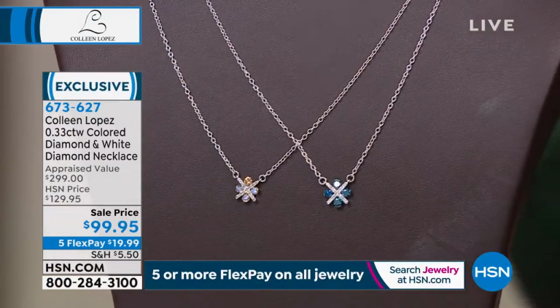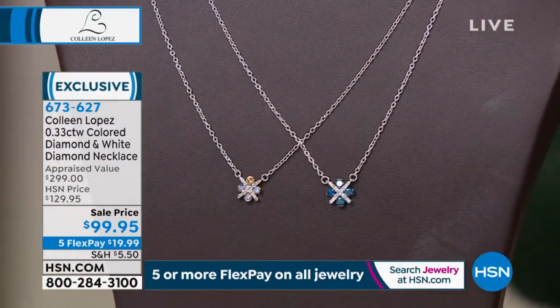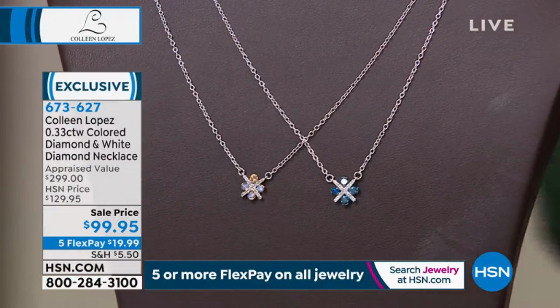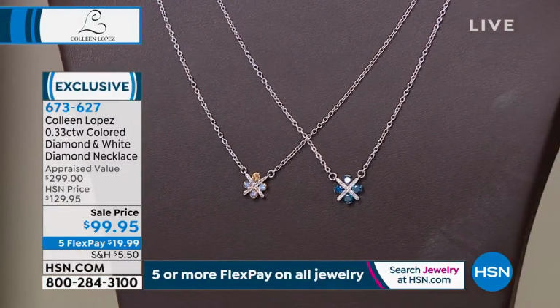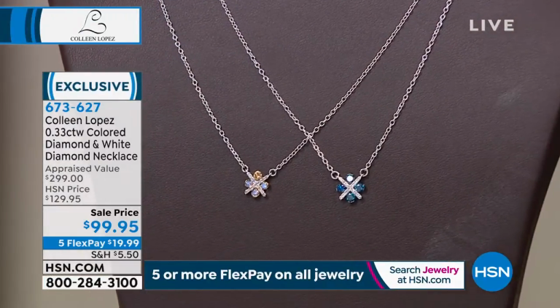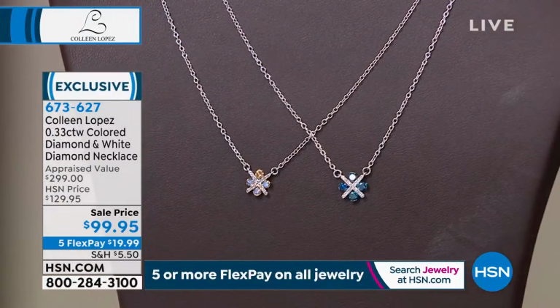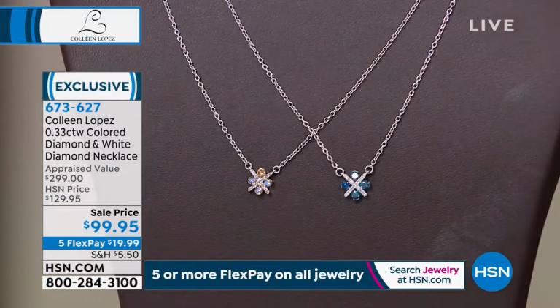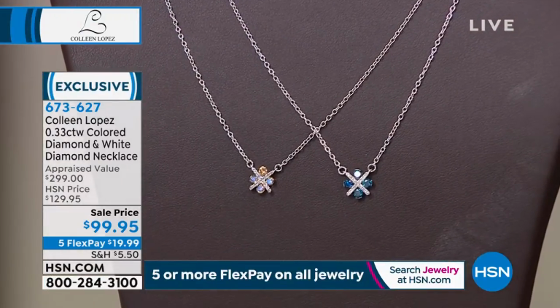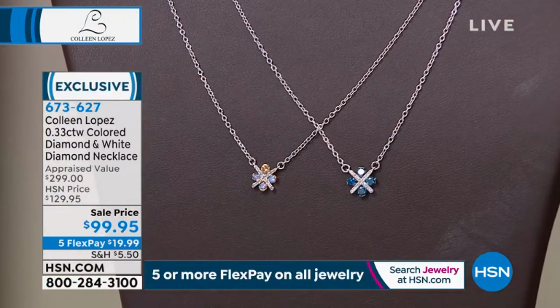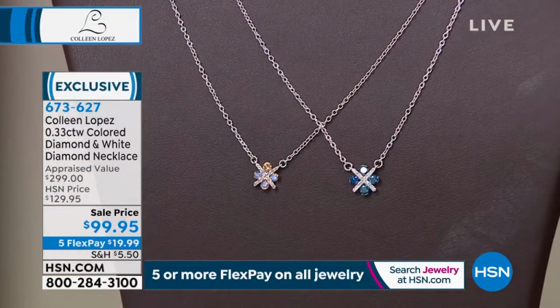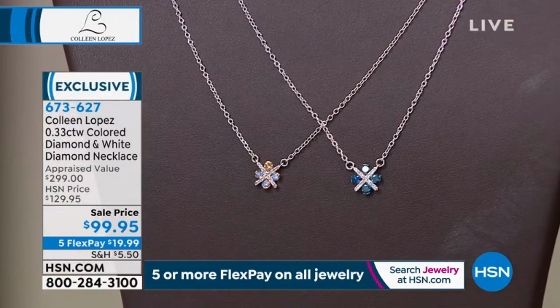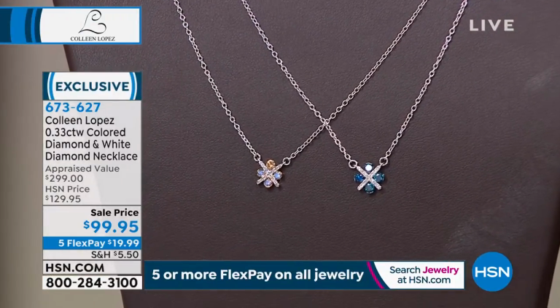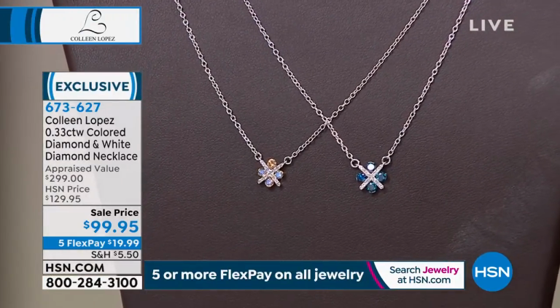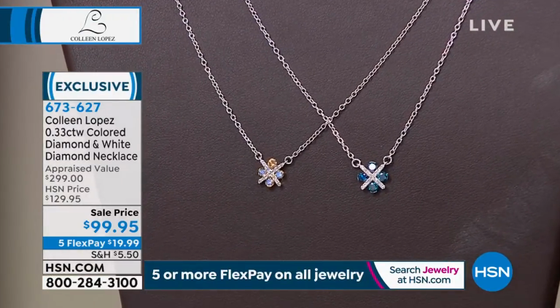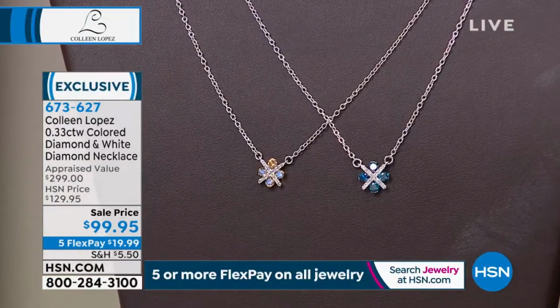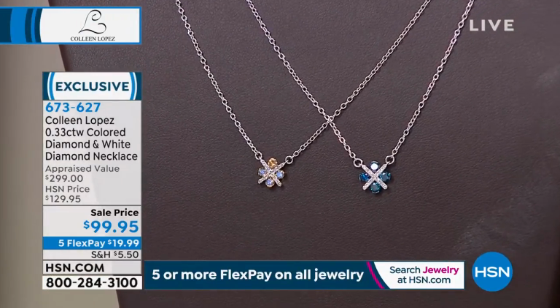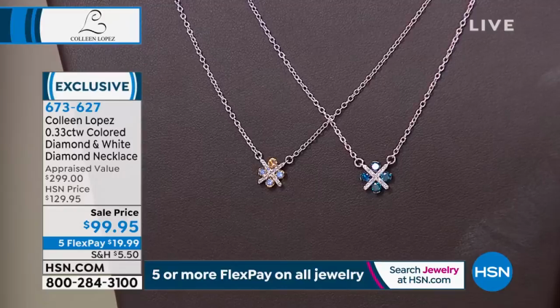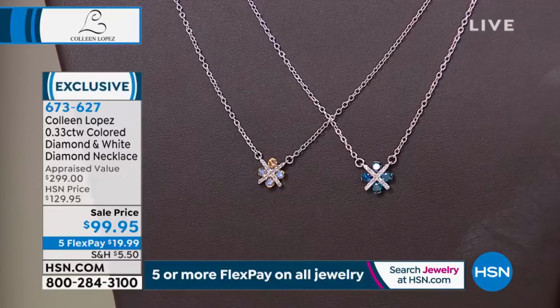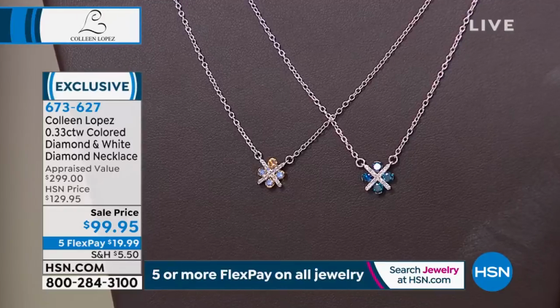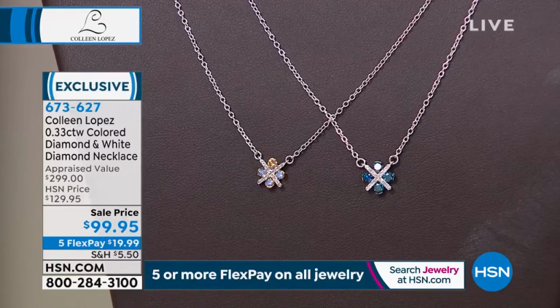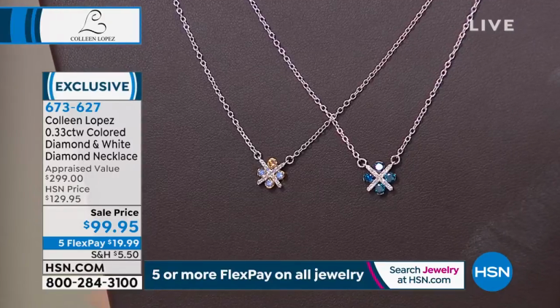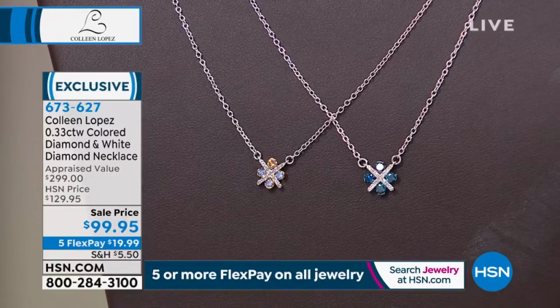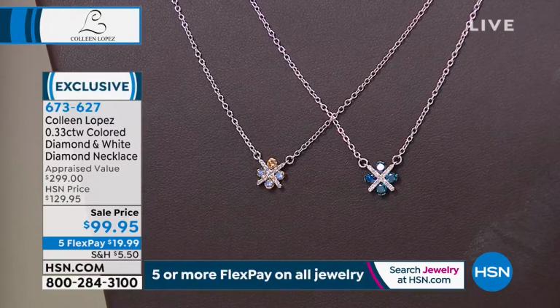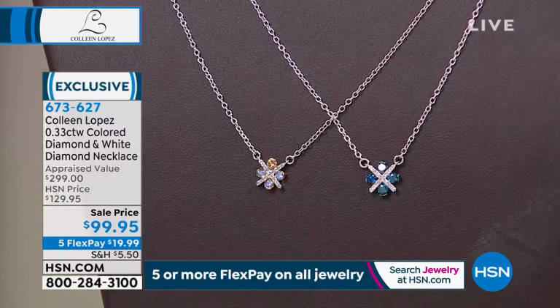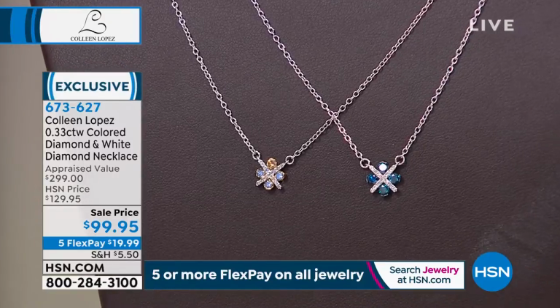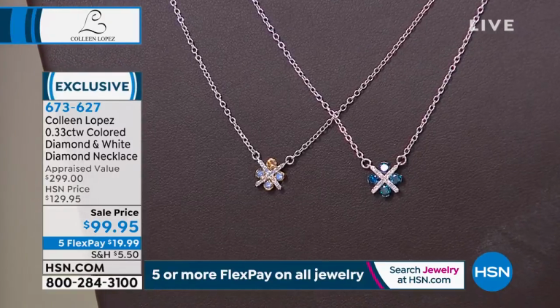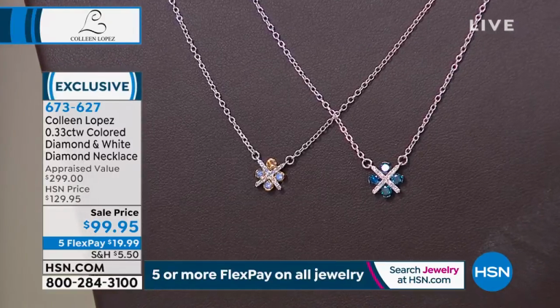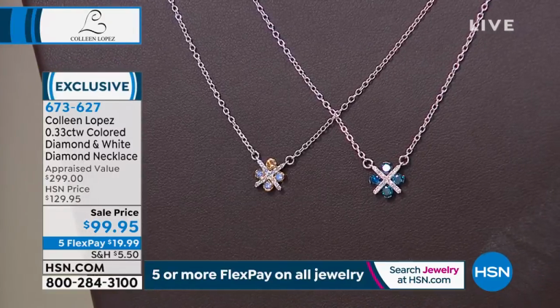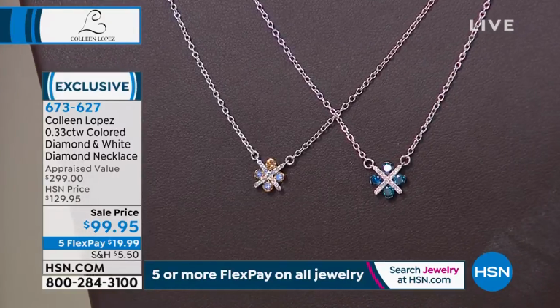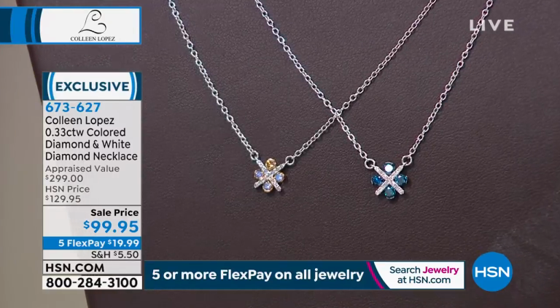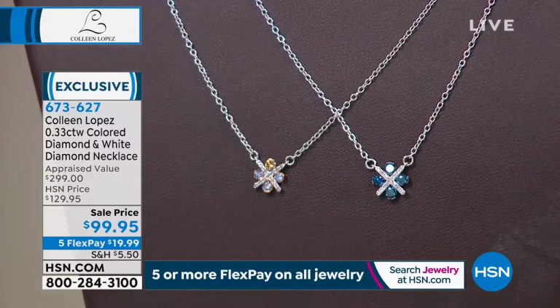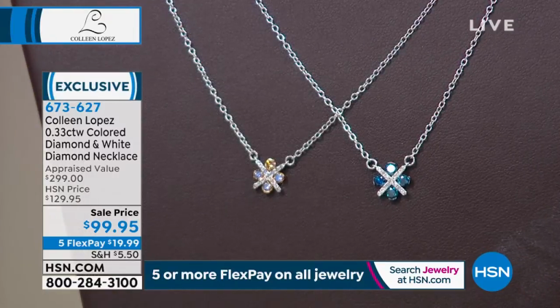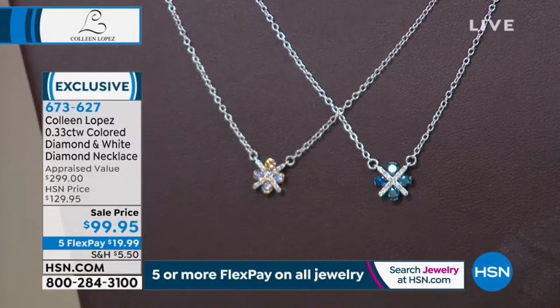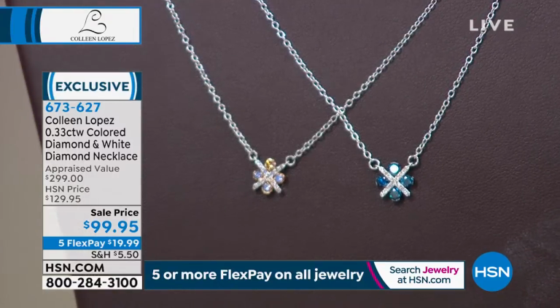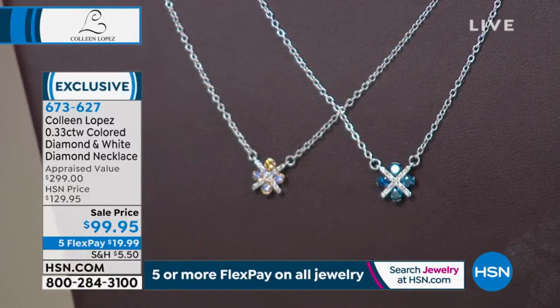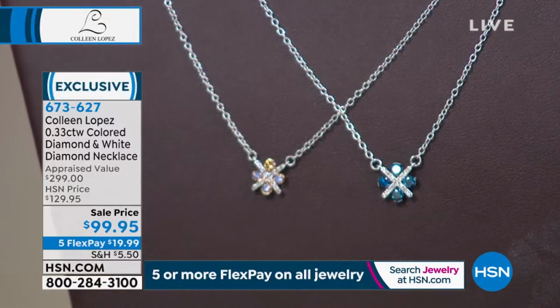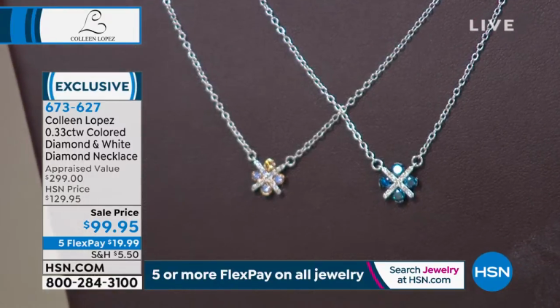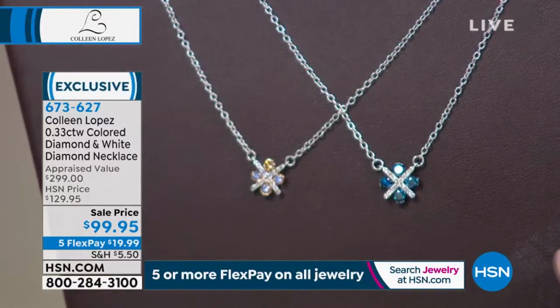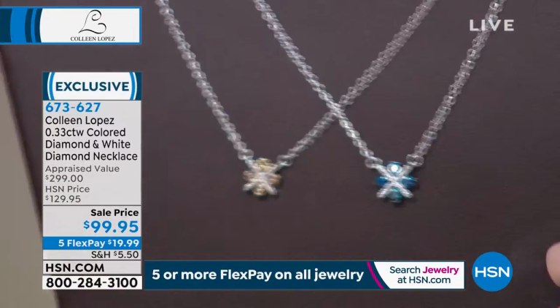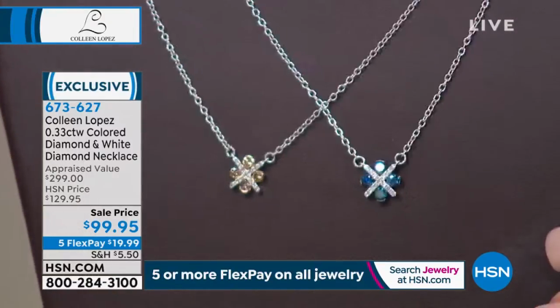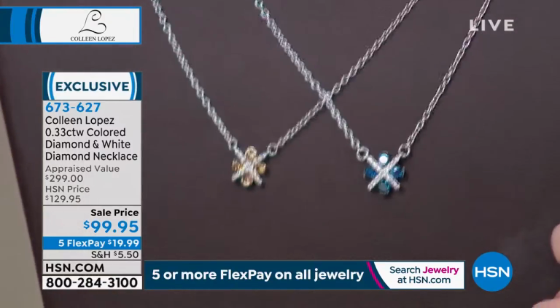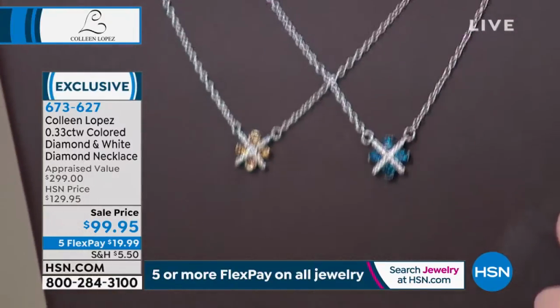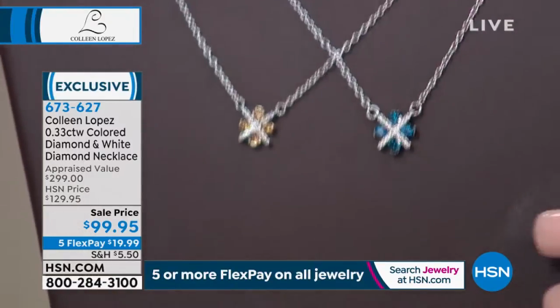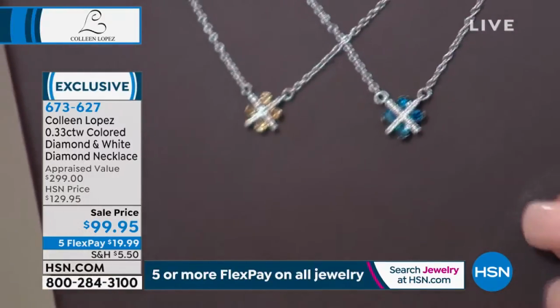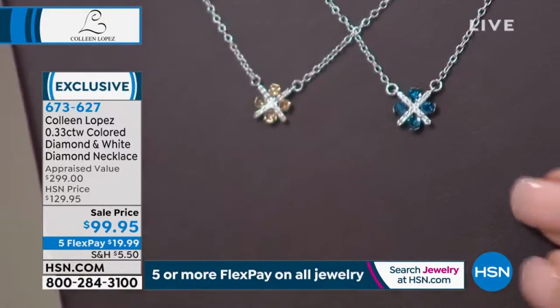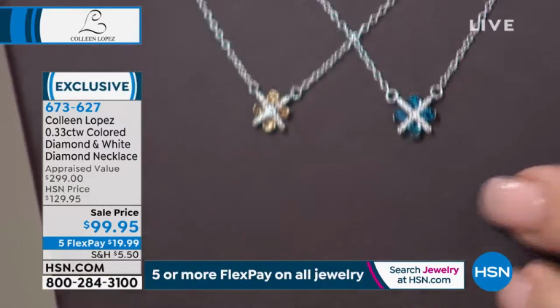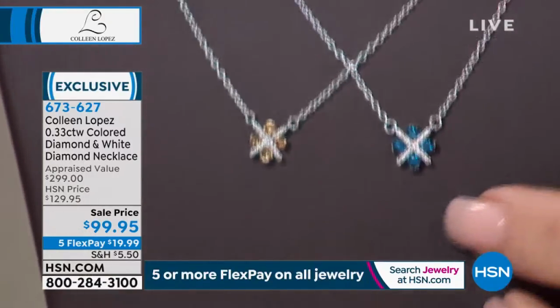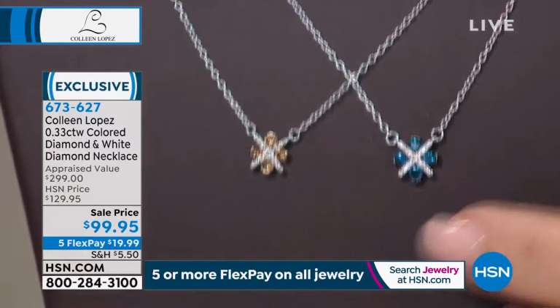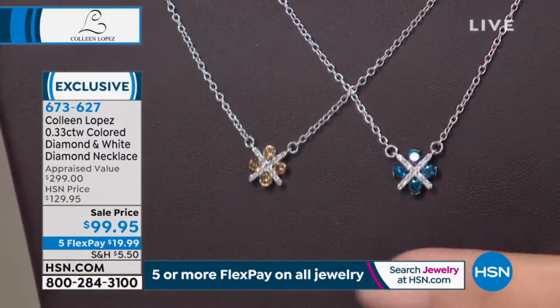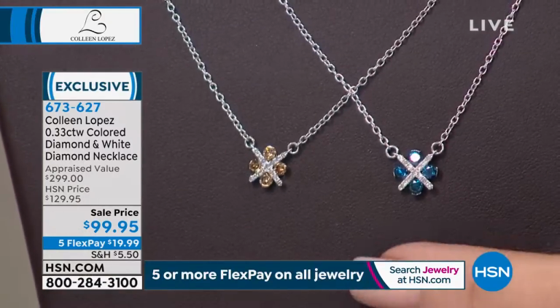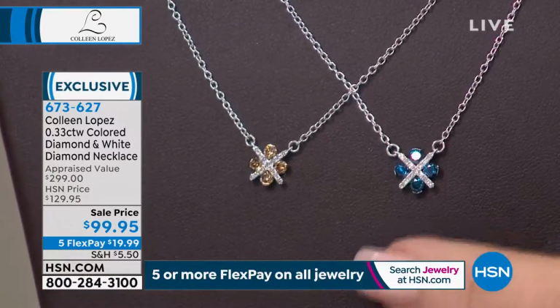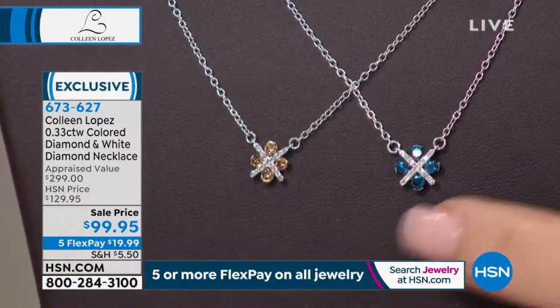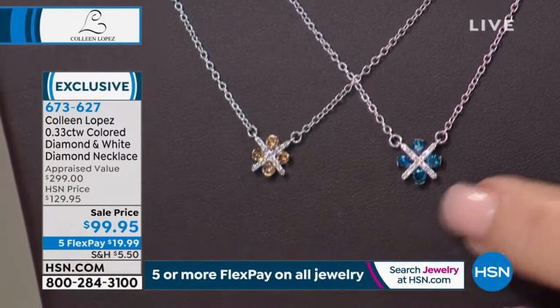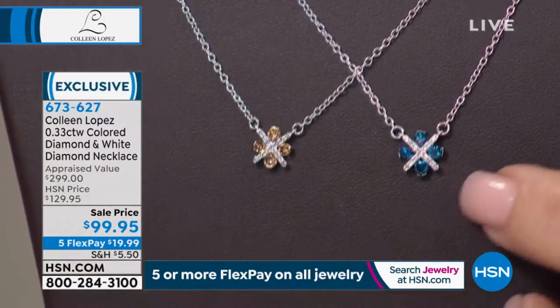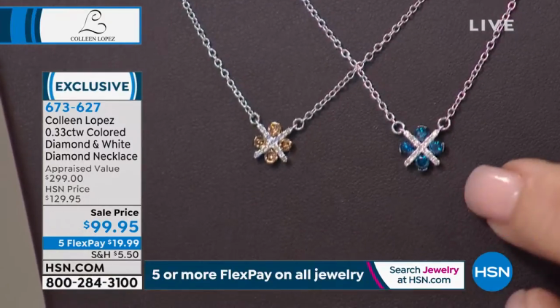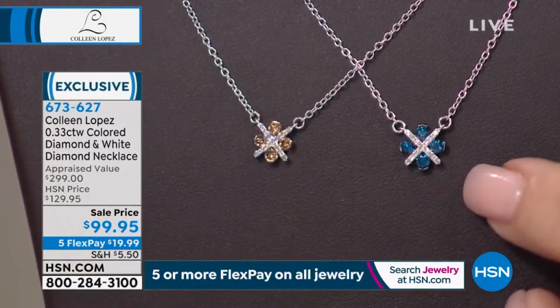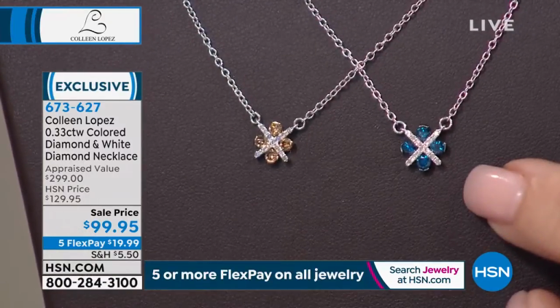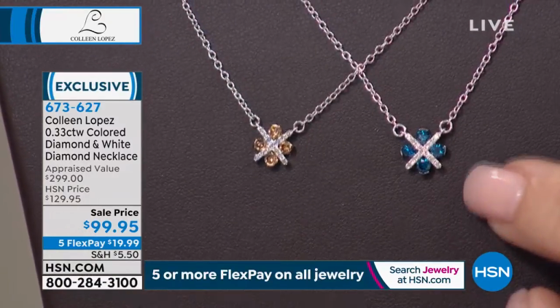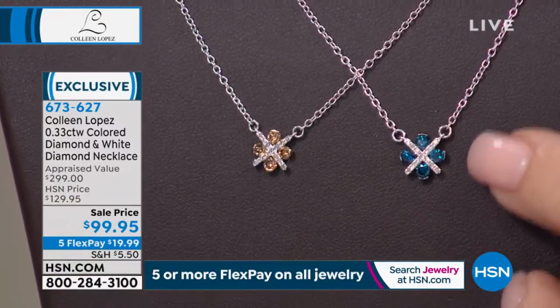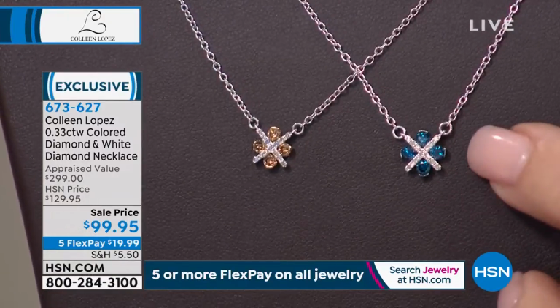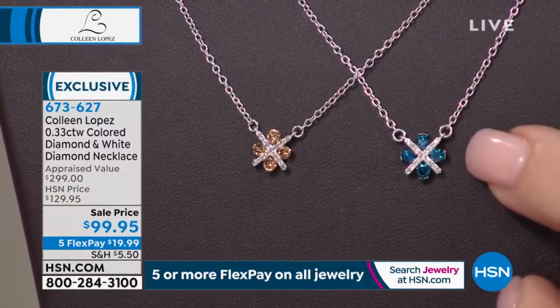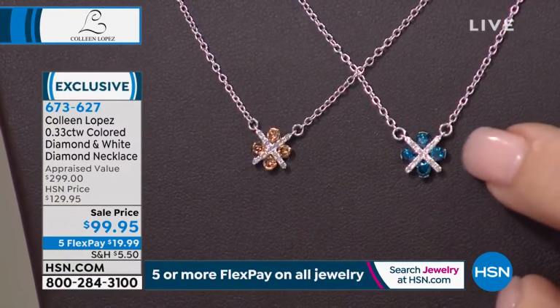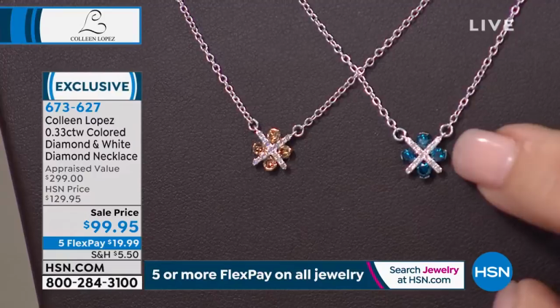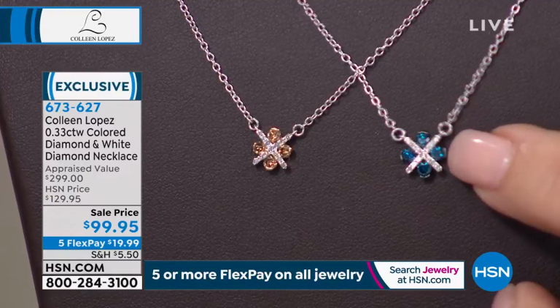They marked this down — oh, I'm so excited! So here's what we're doing today. Ladies, this is the prettiest necklace.